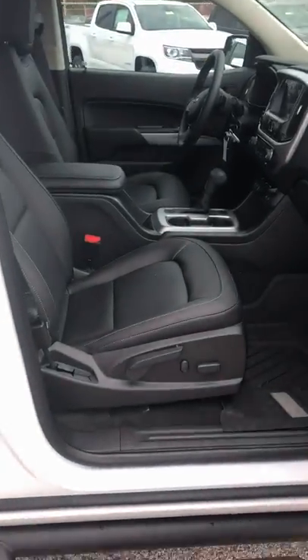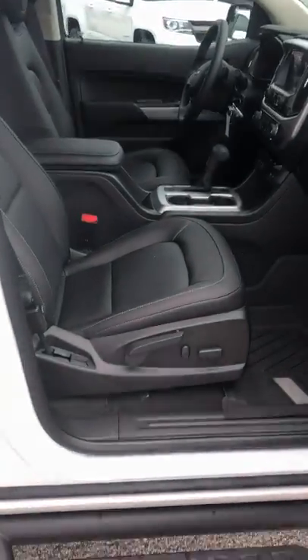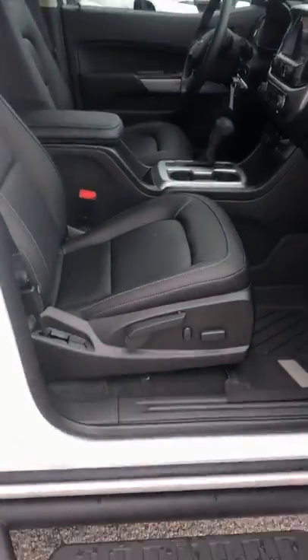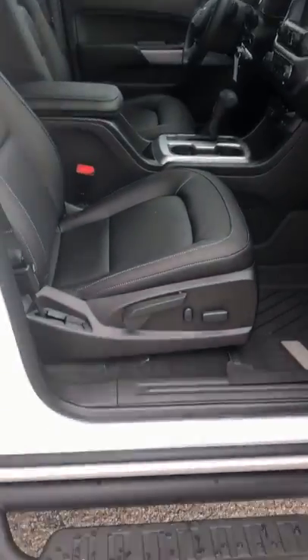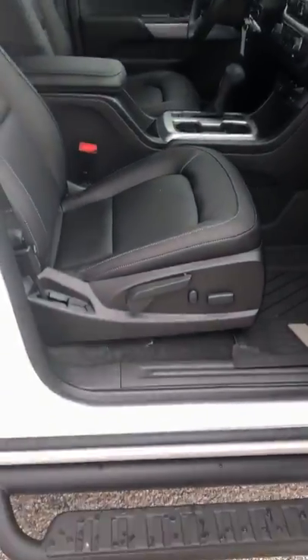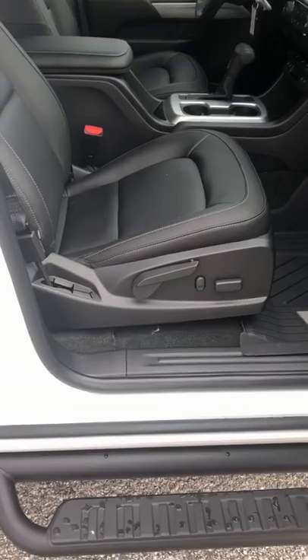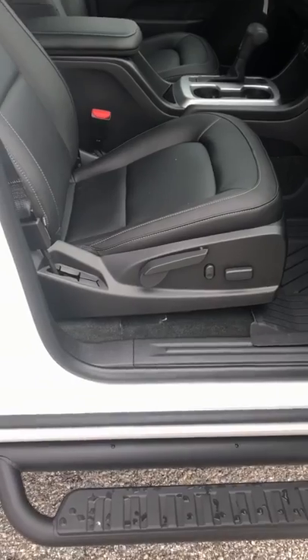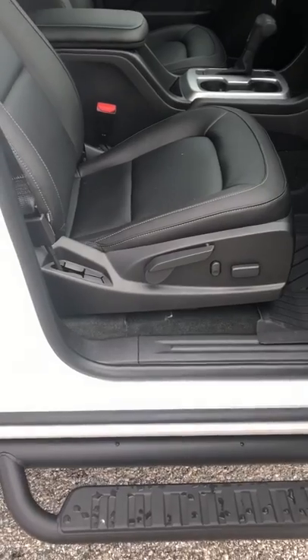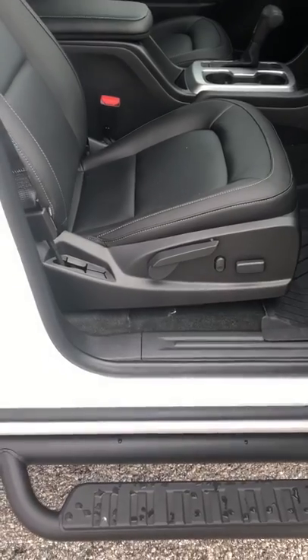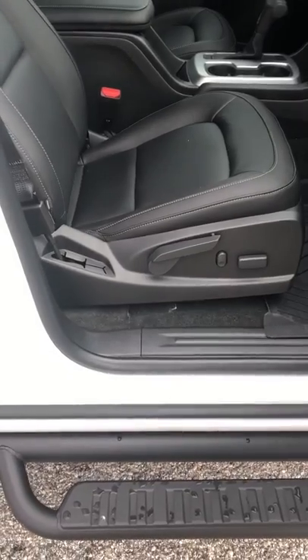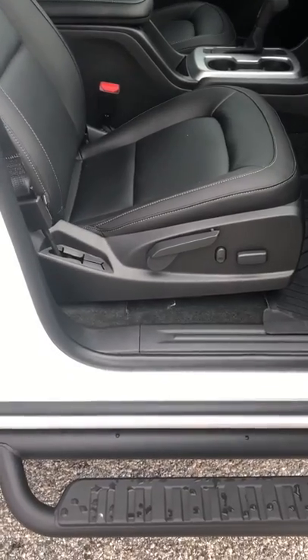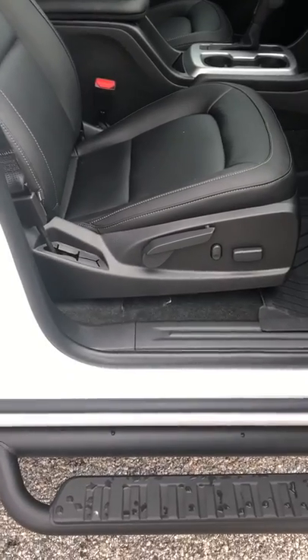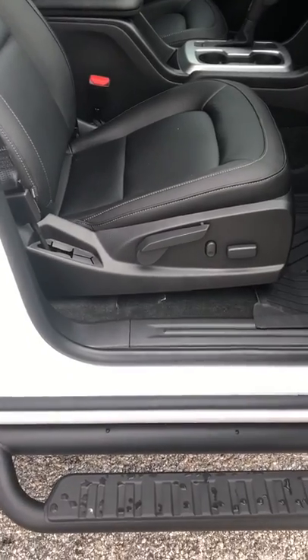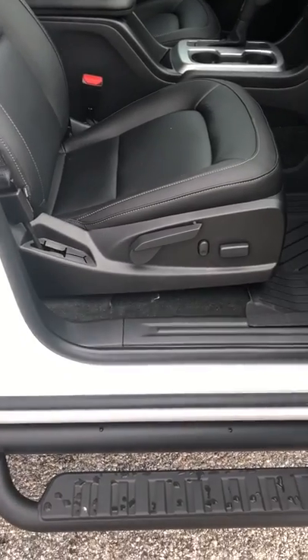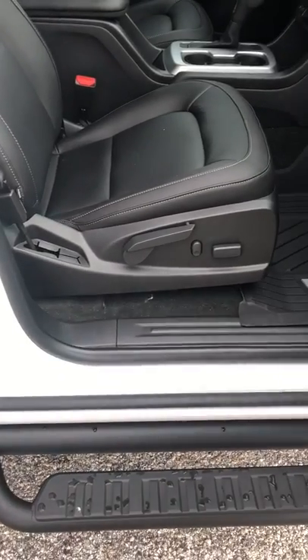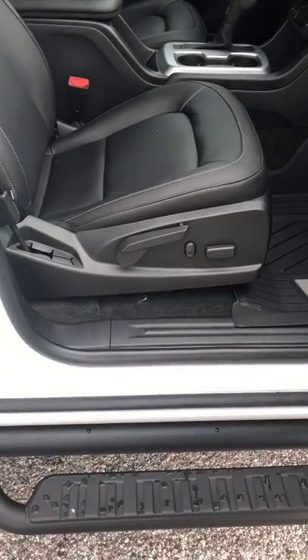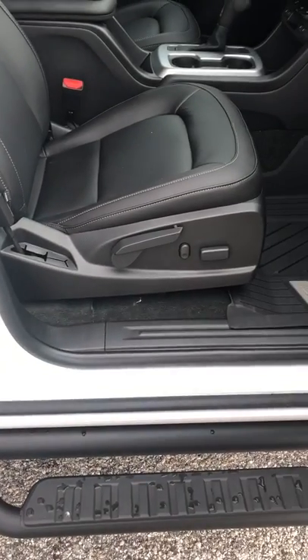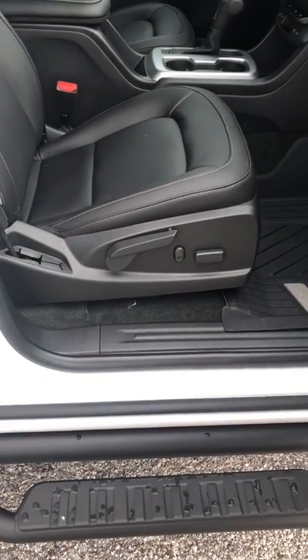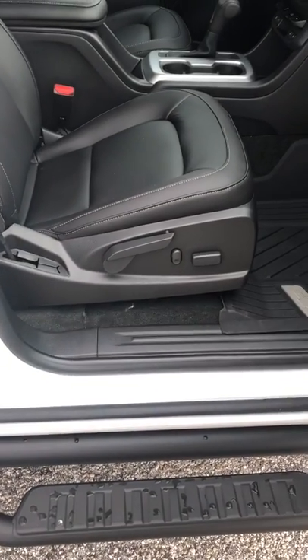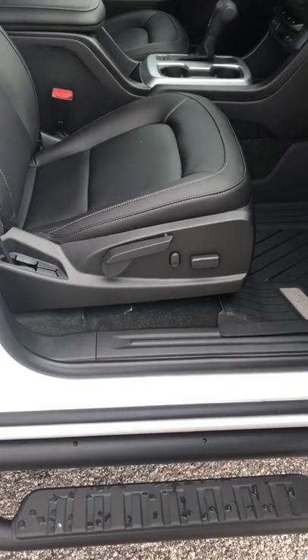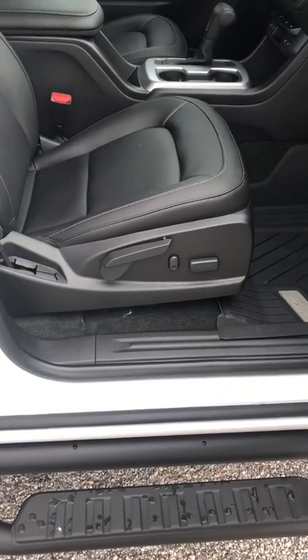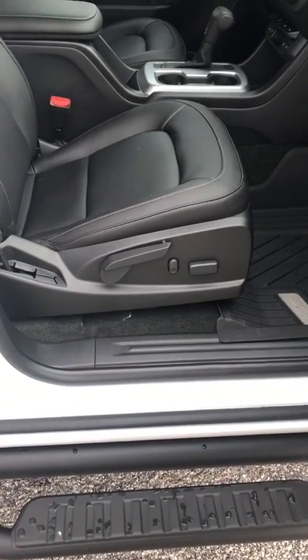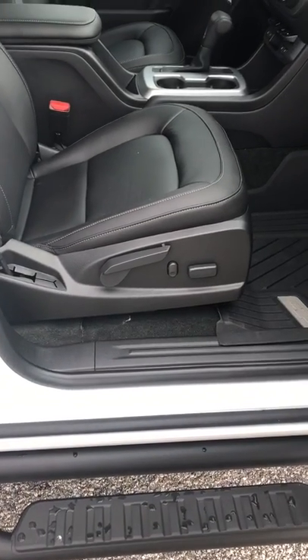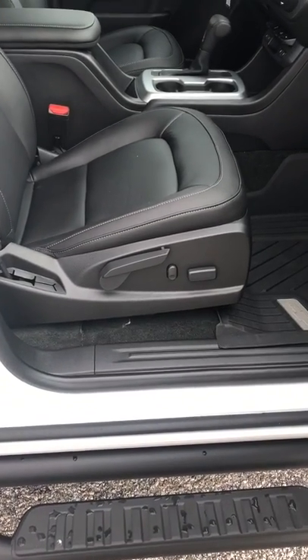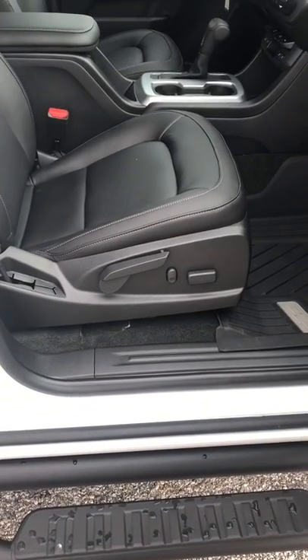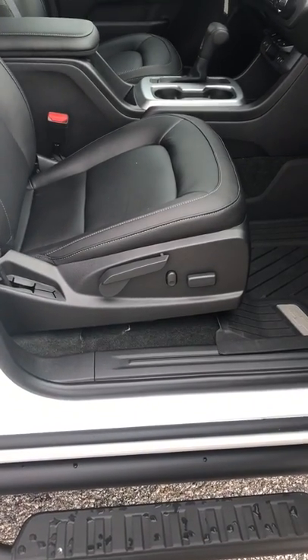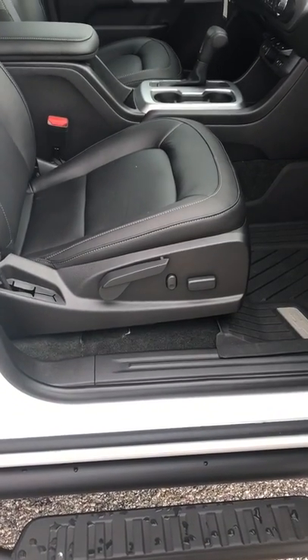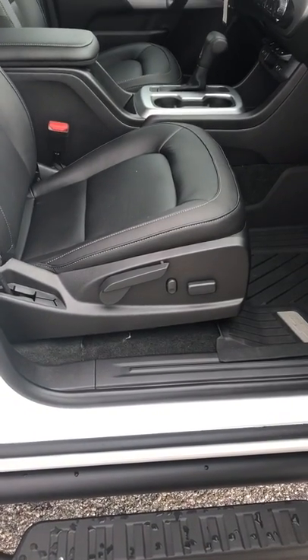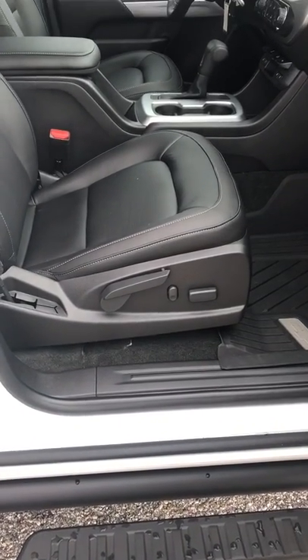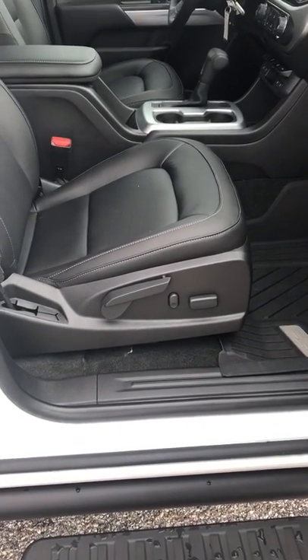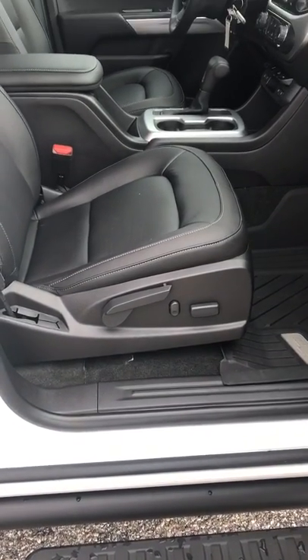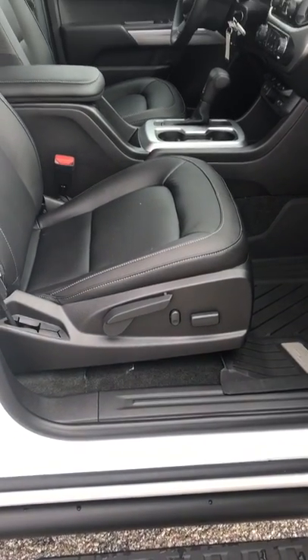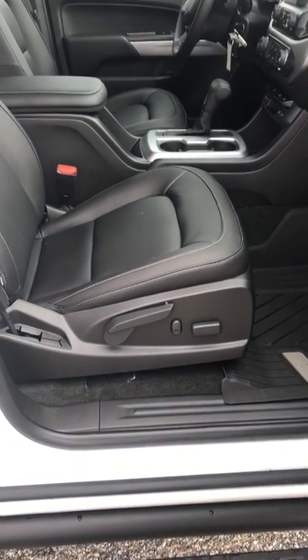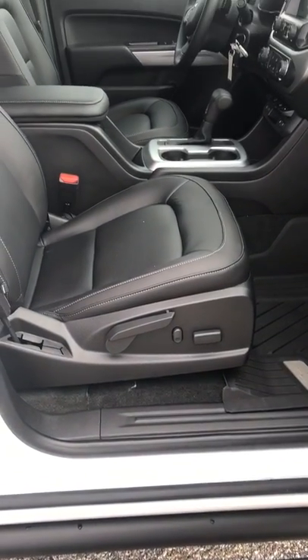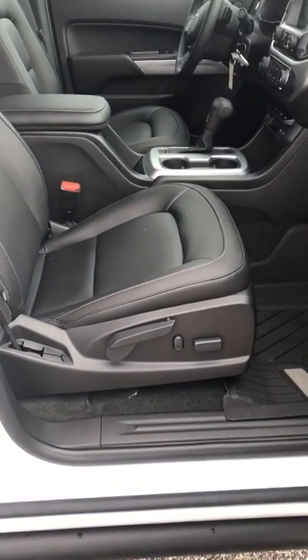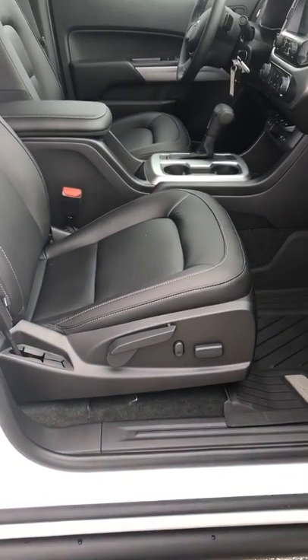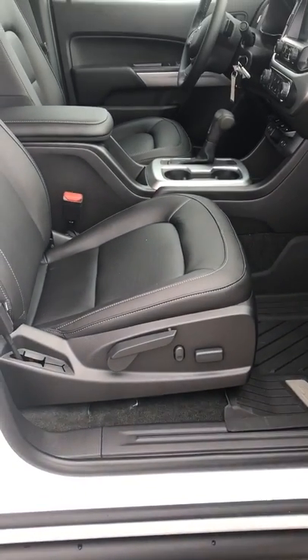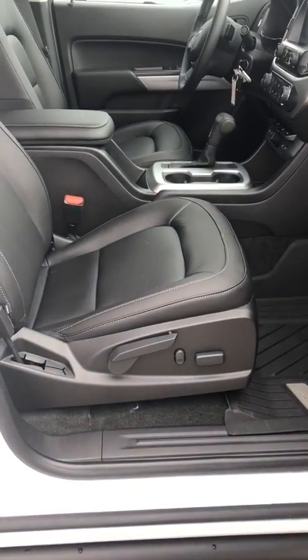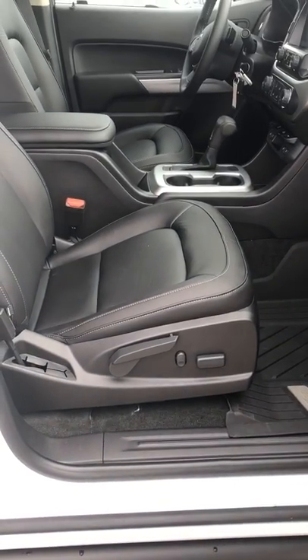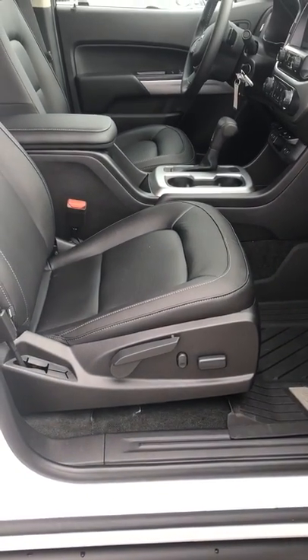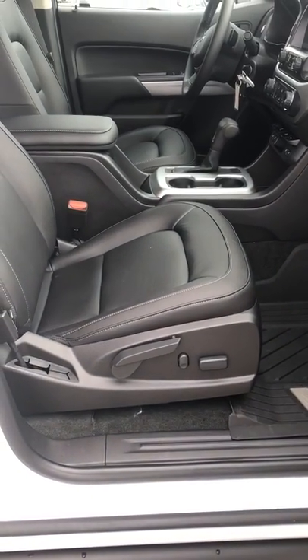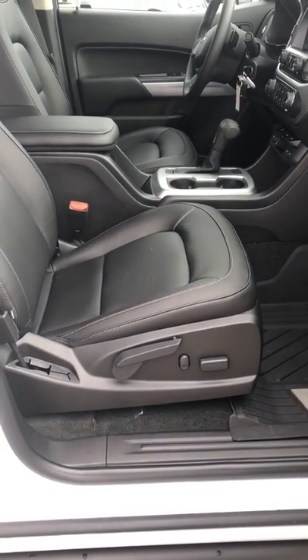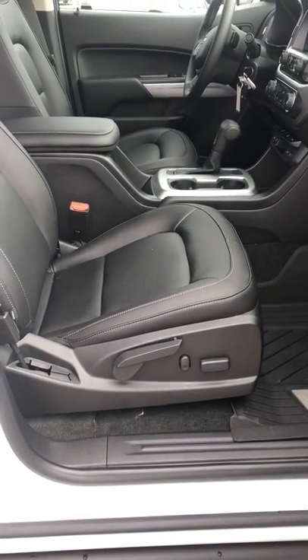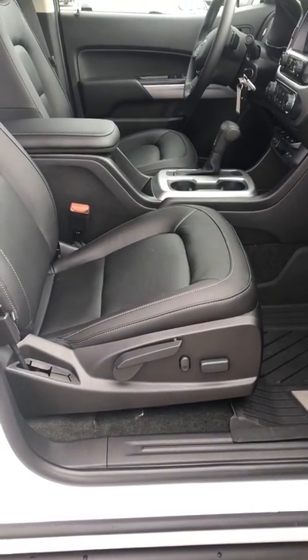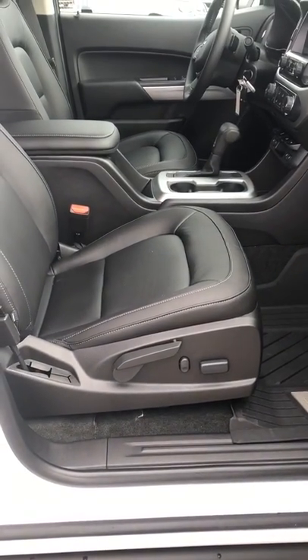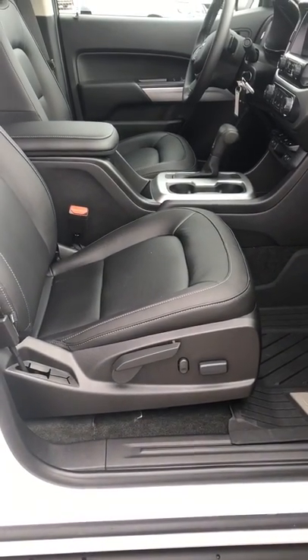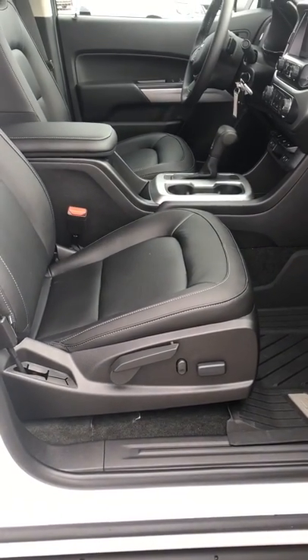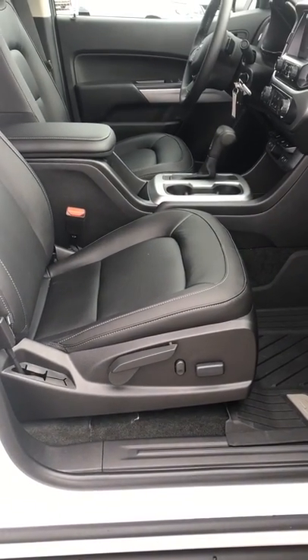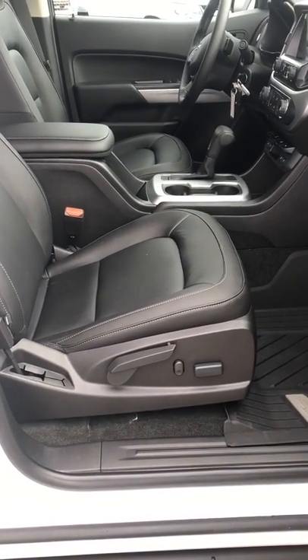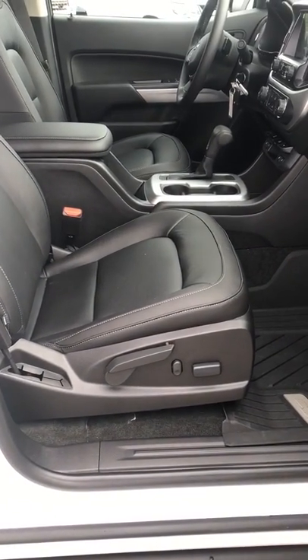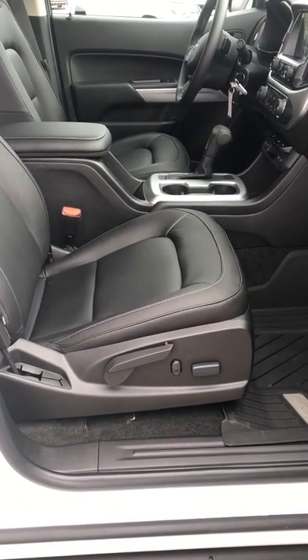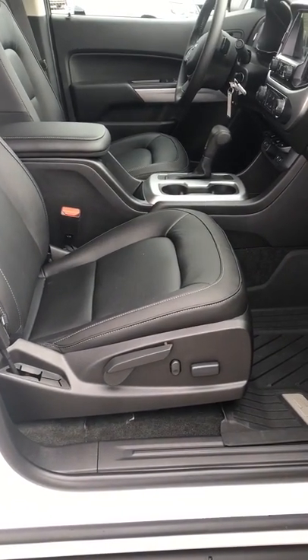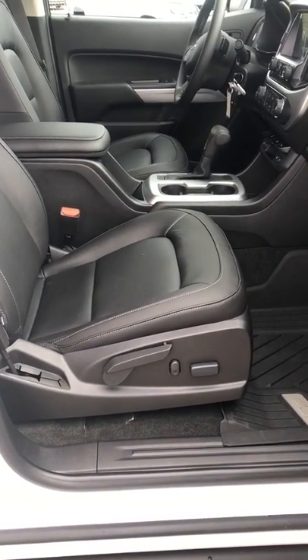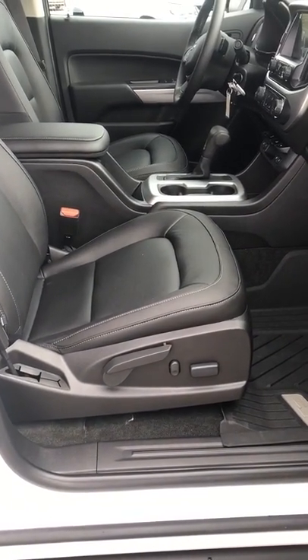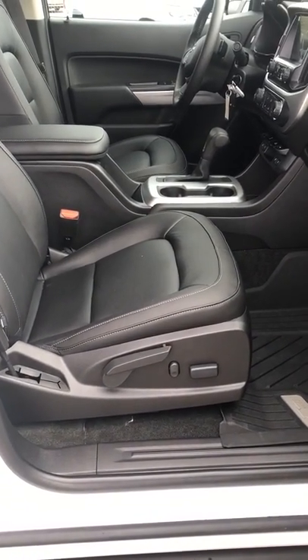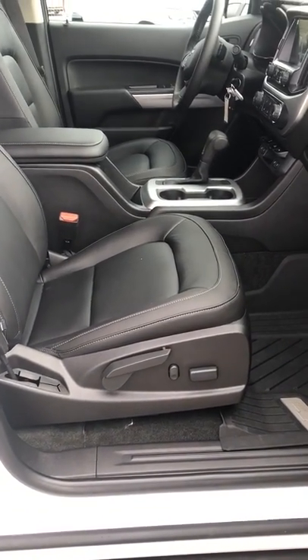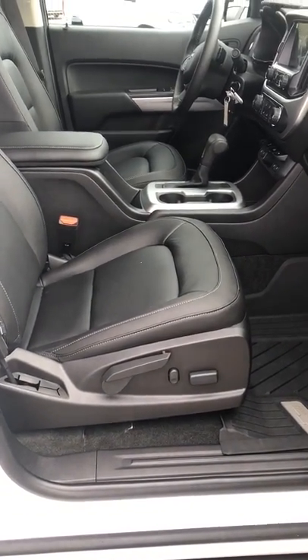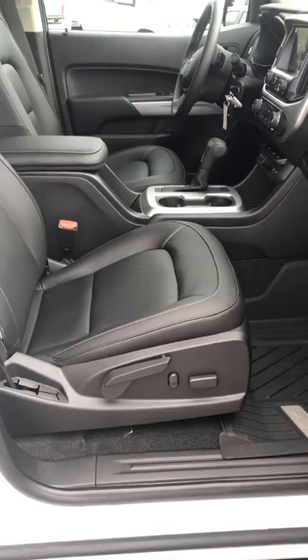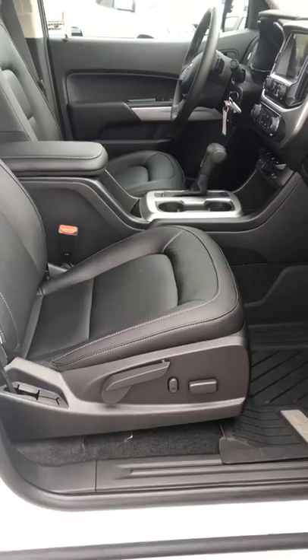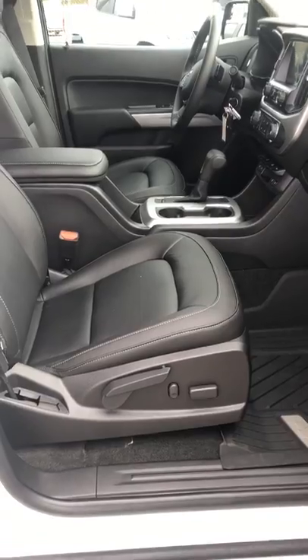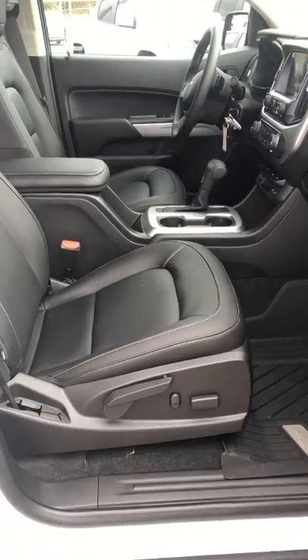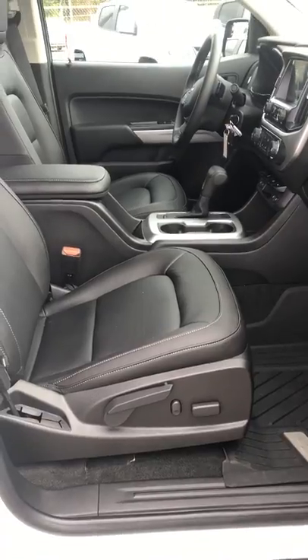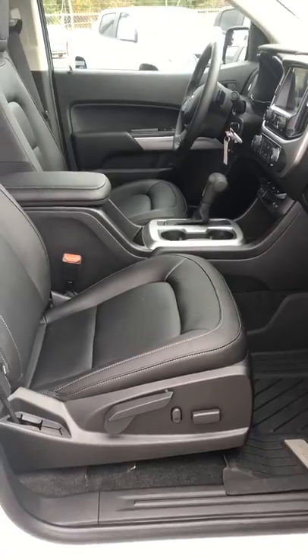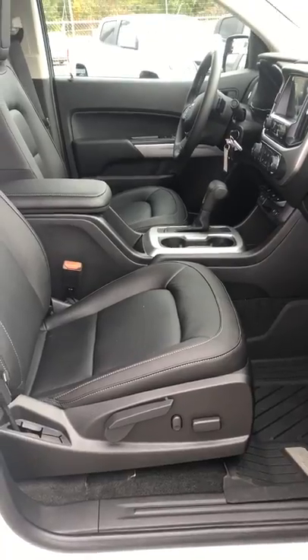Moving to the front, on the passenger side, you're going to have a manual and electric seat.